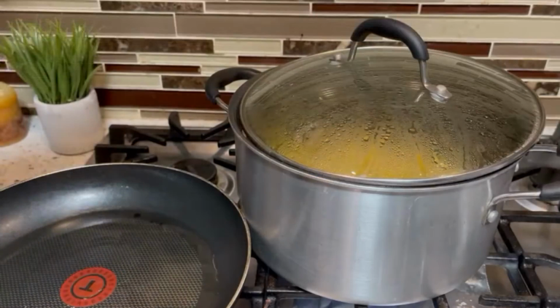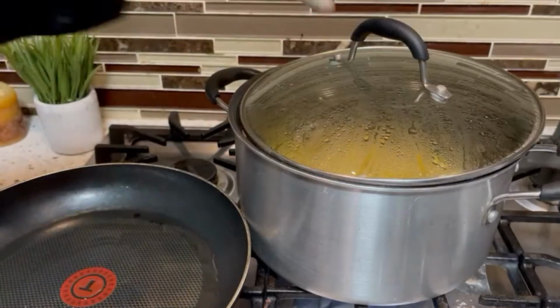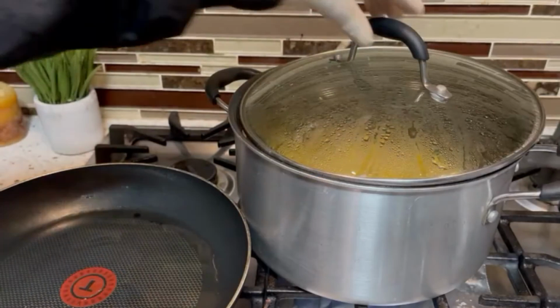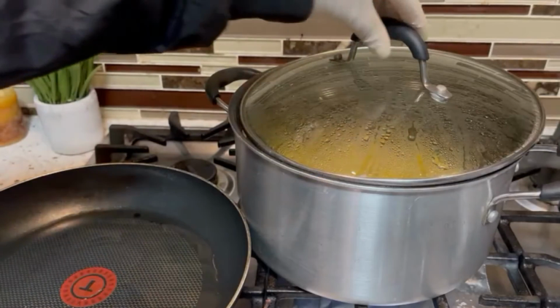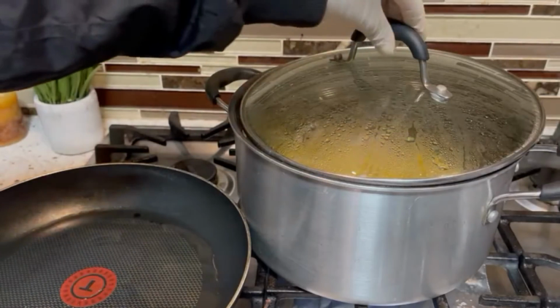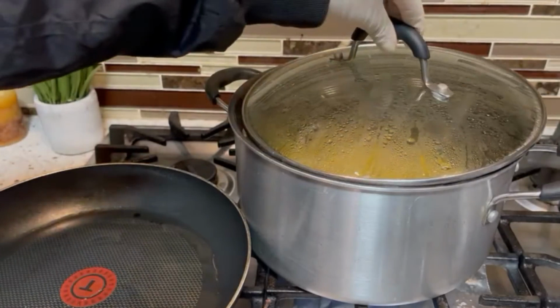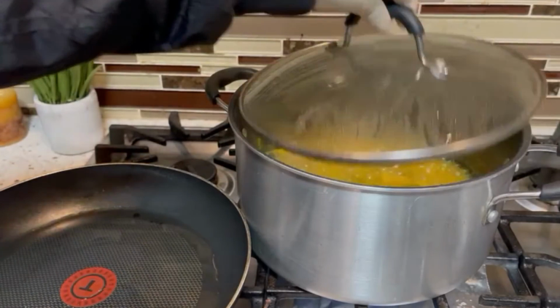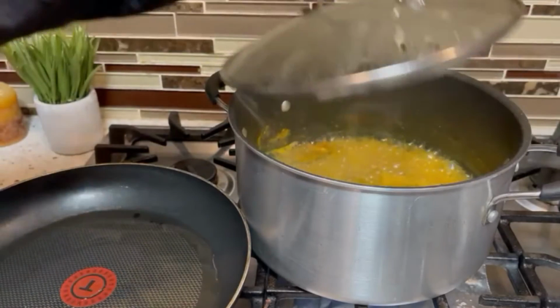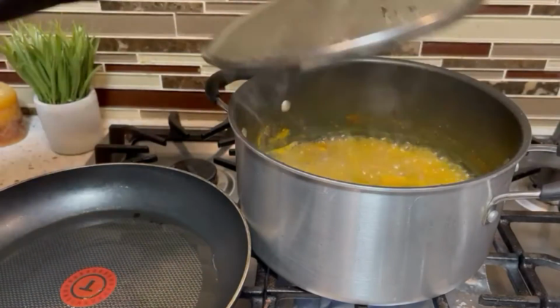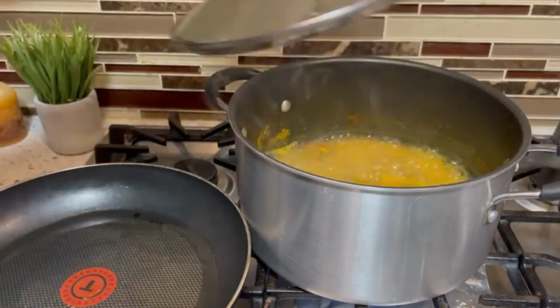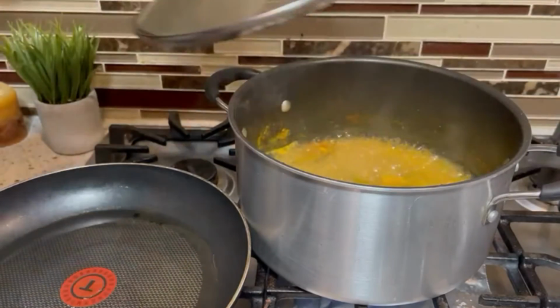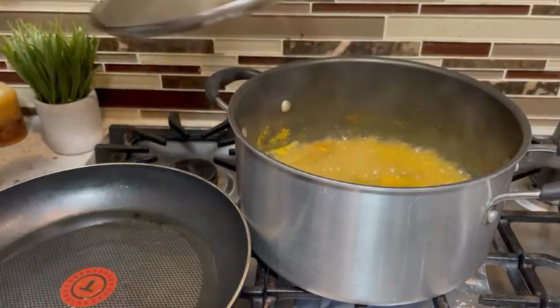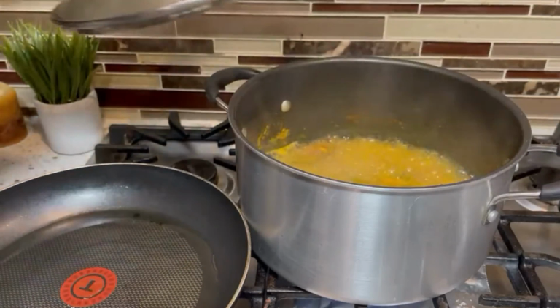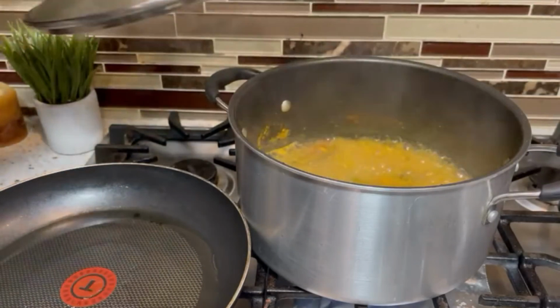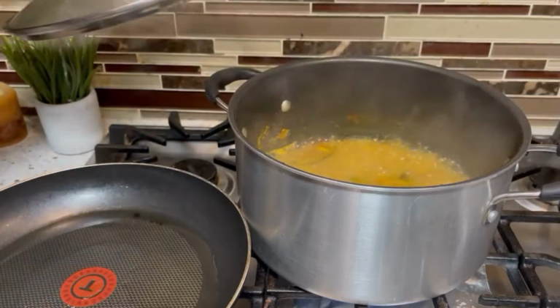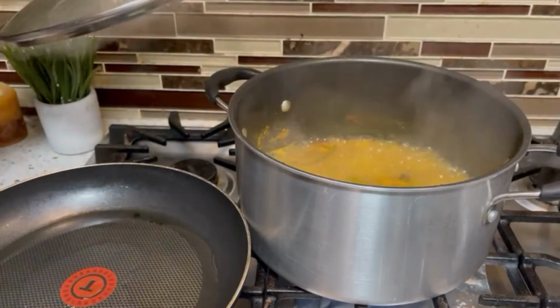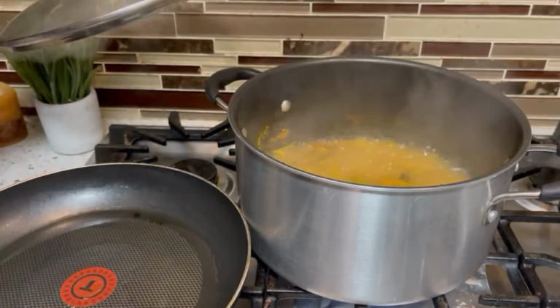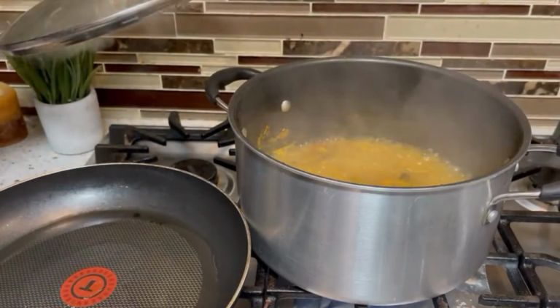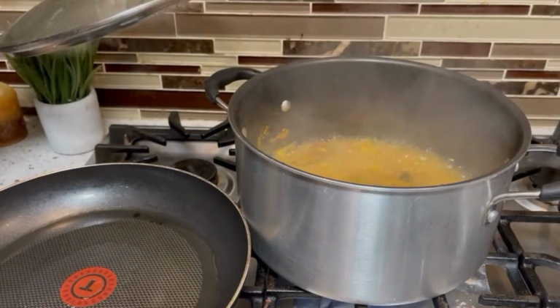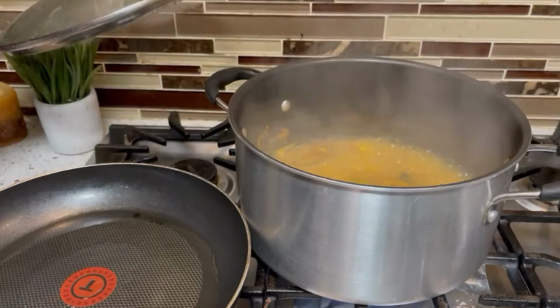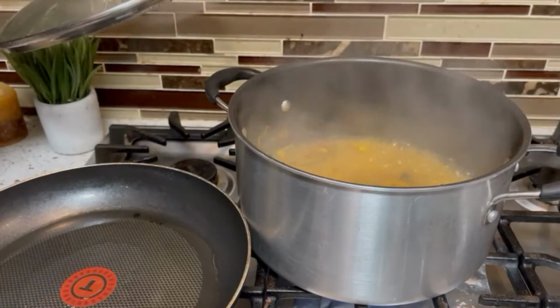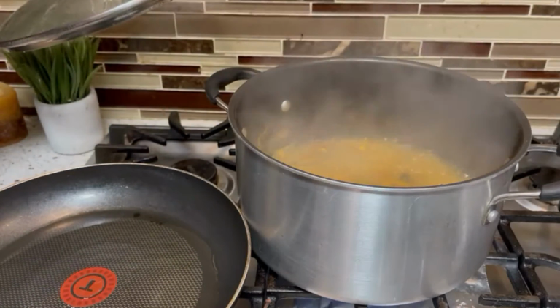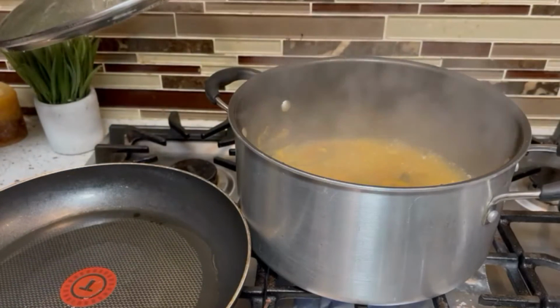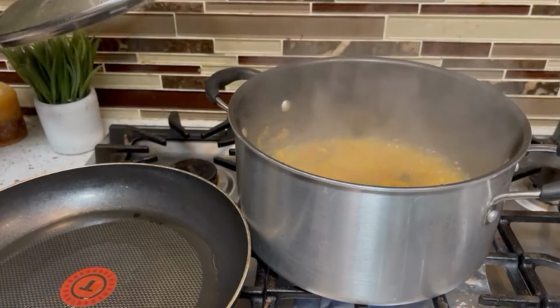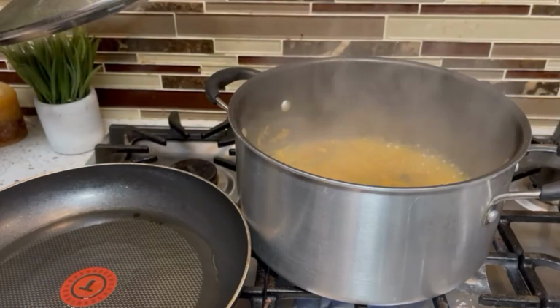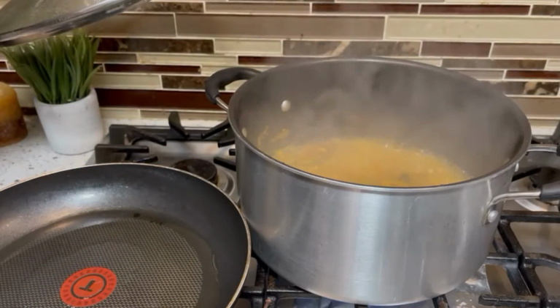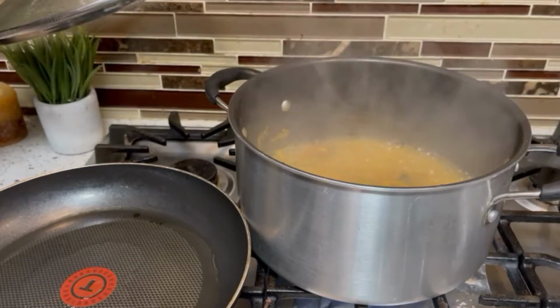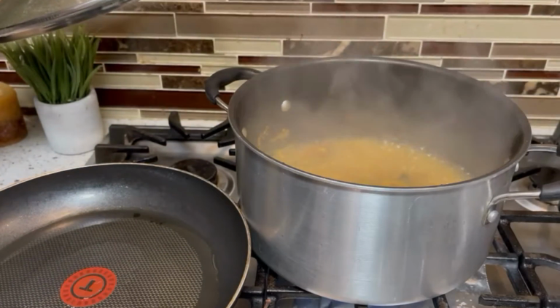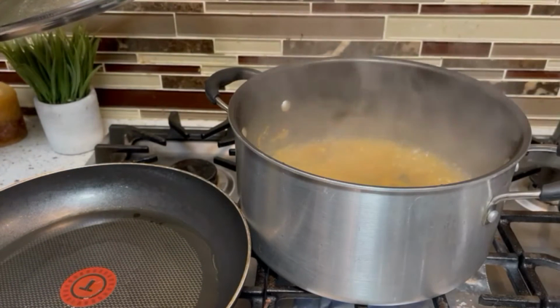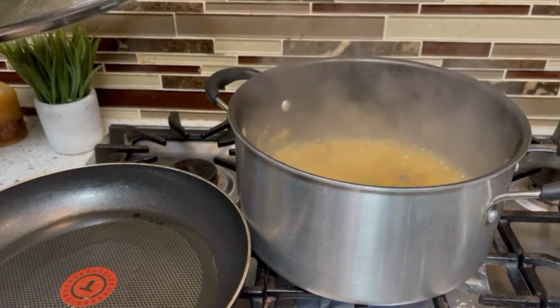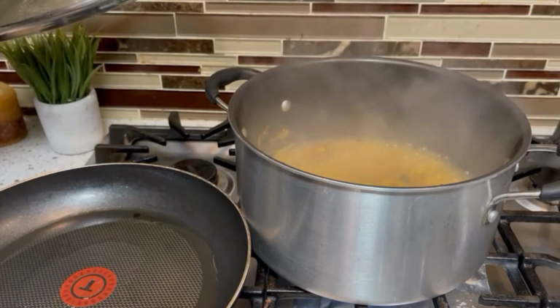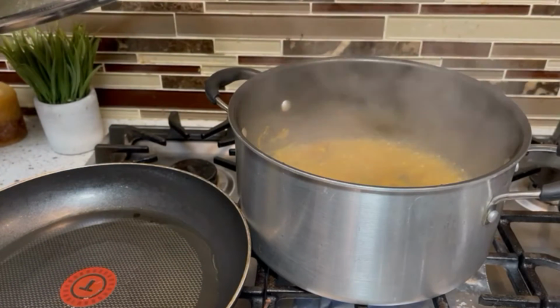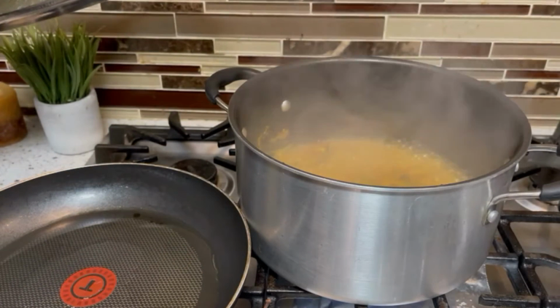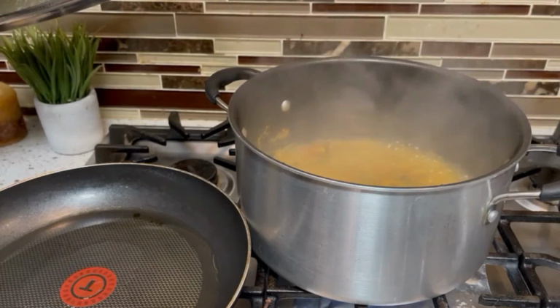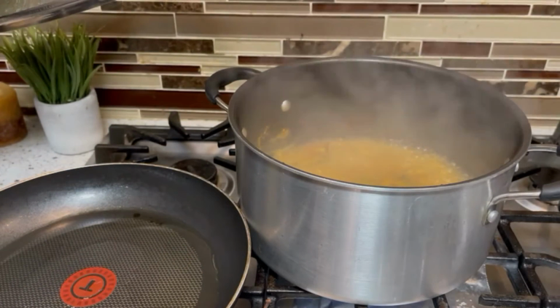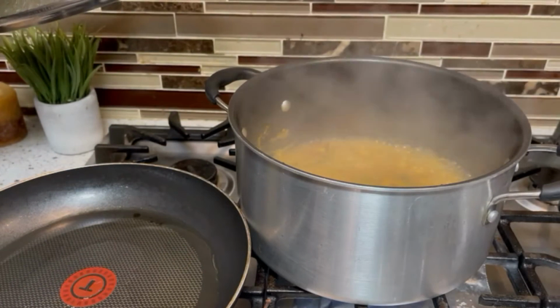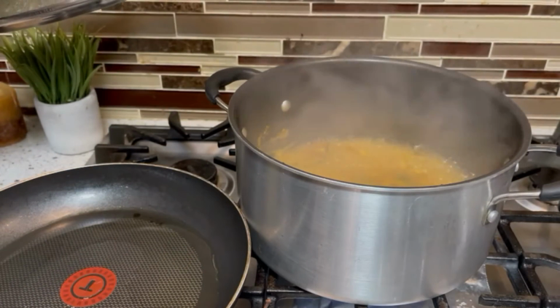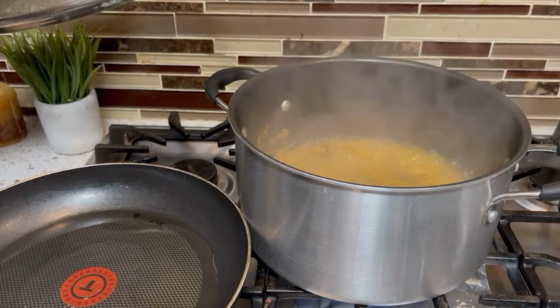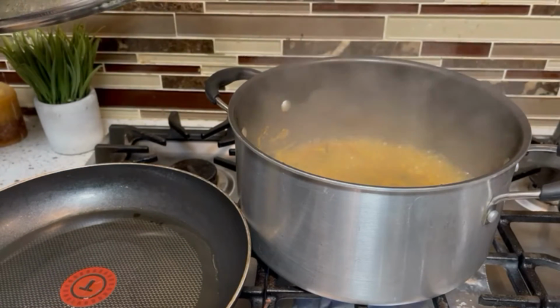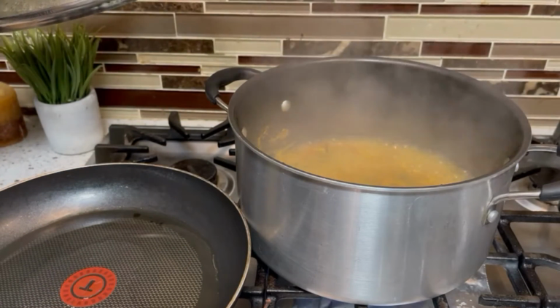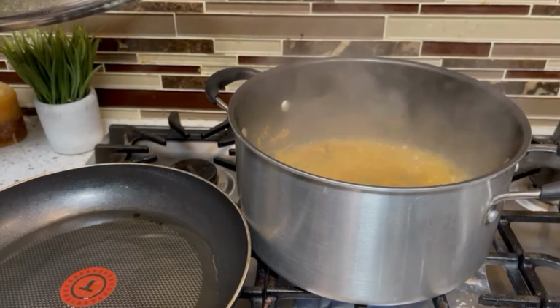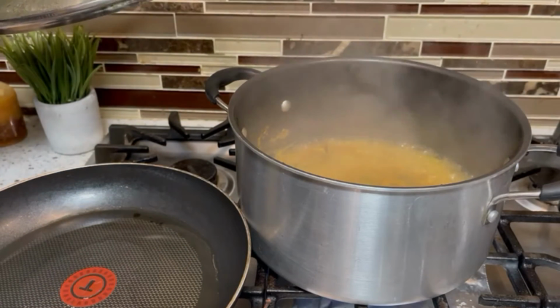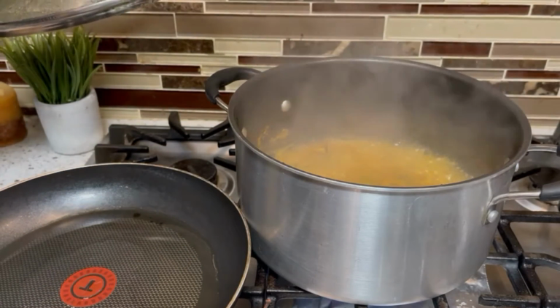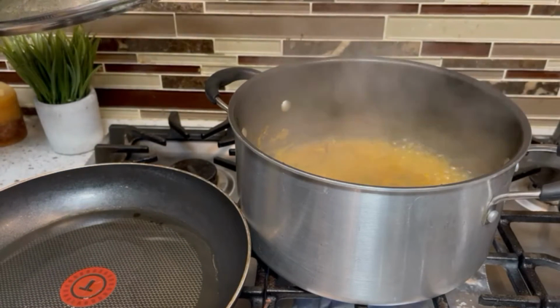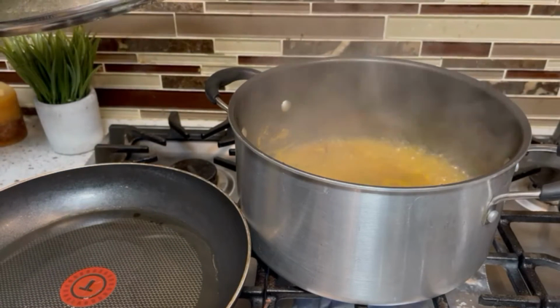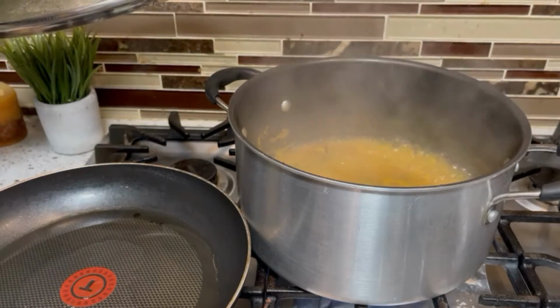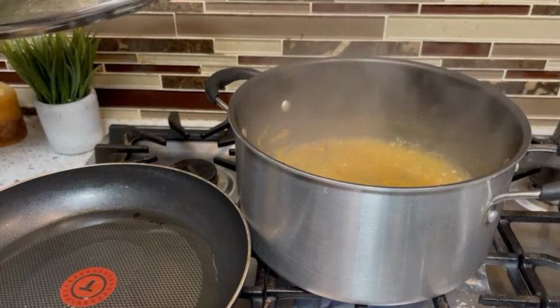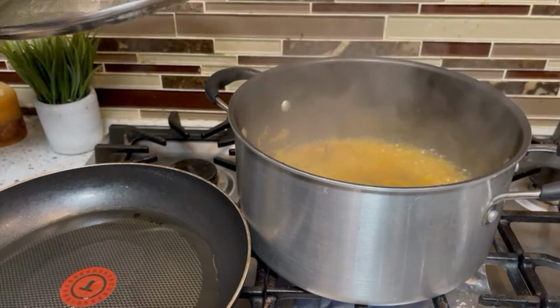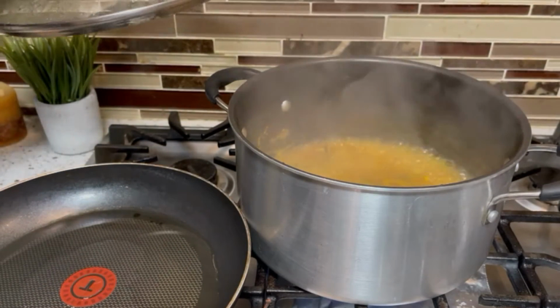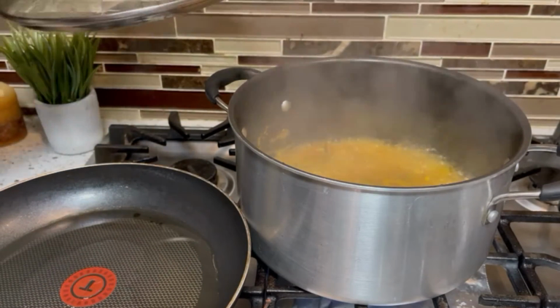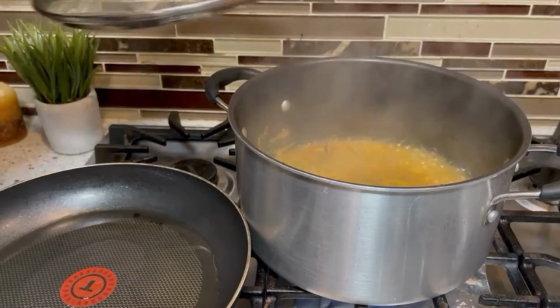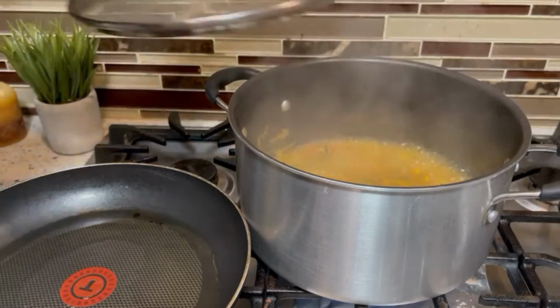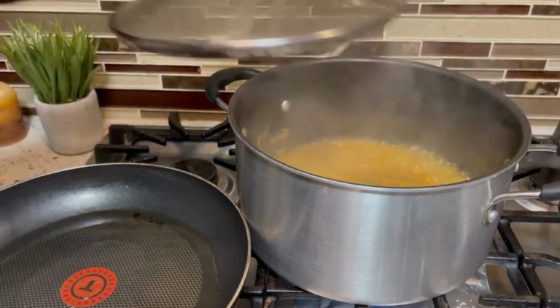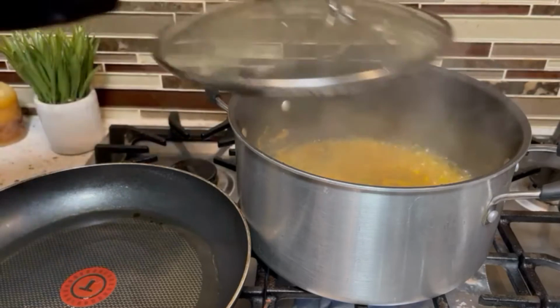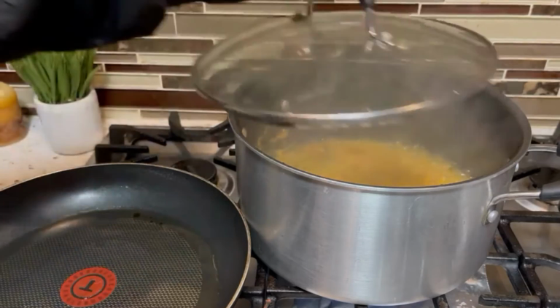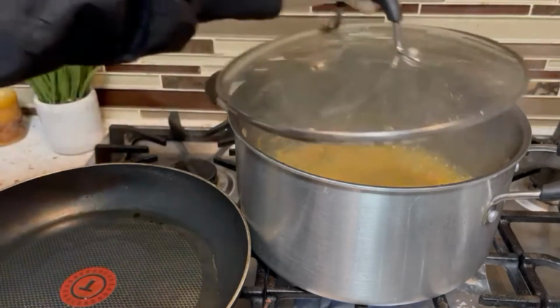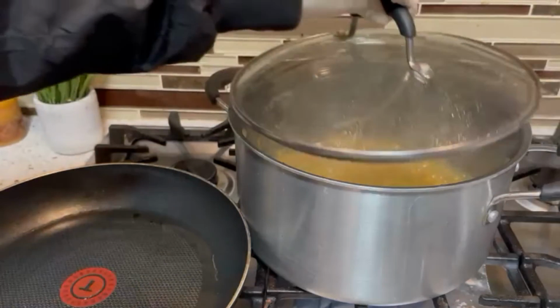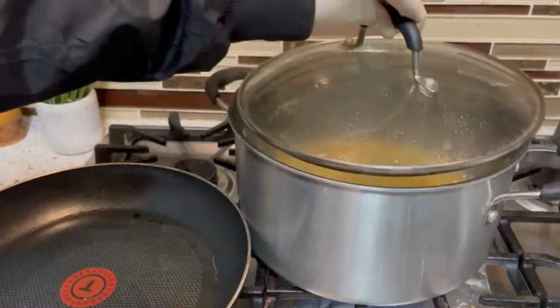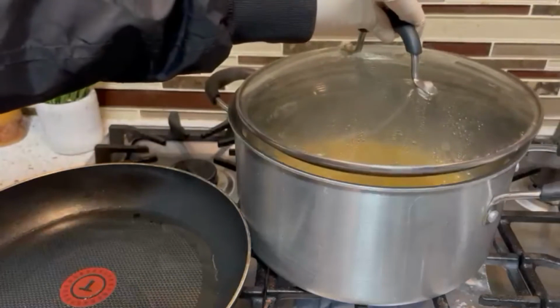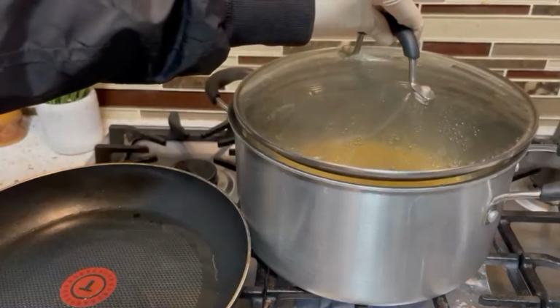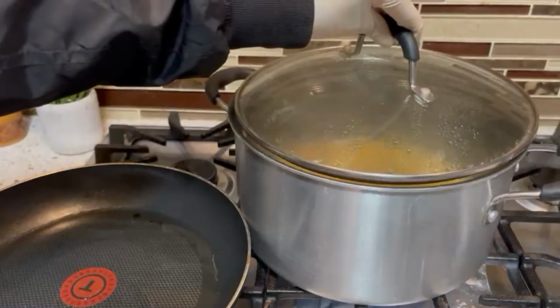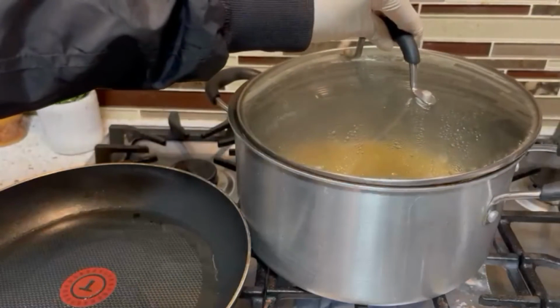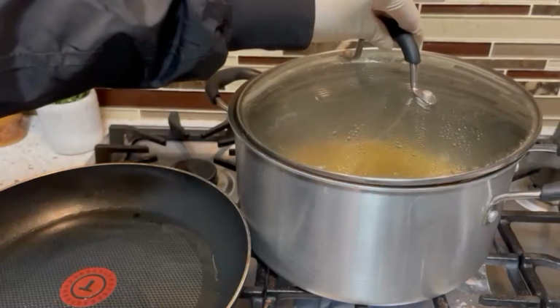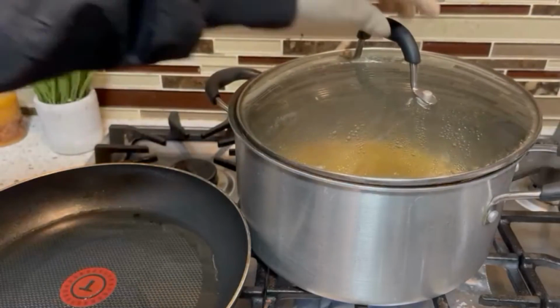As you can see, the water in the pot has almost absorbed. In 2-3 minutes it will be fully done. Now I will add to the pot.